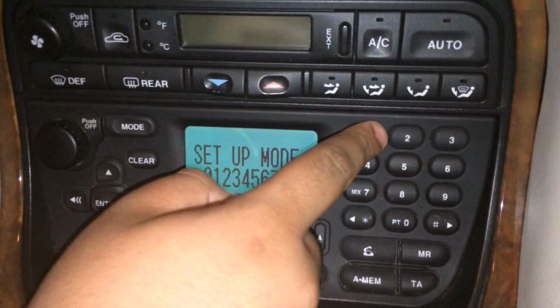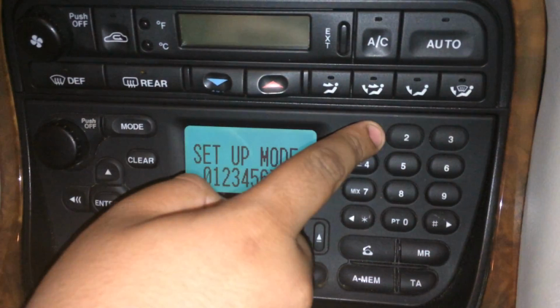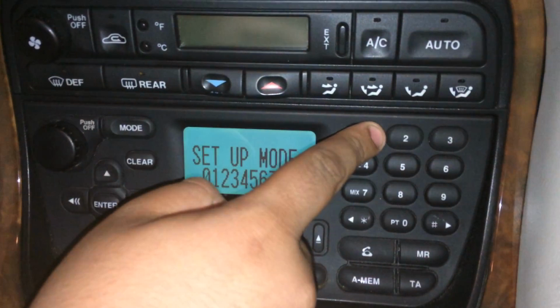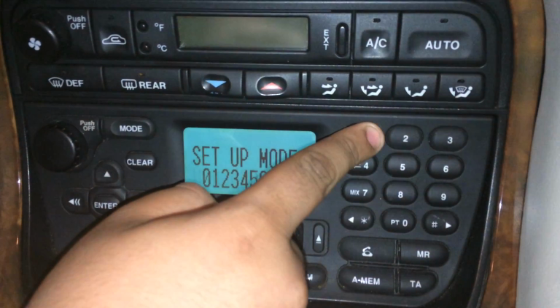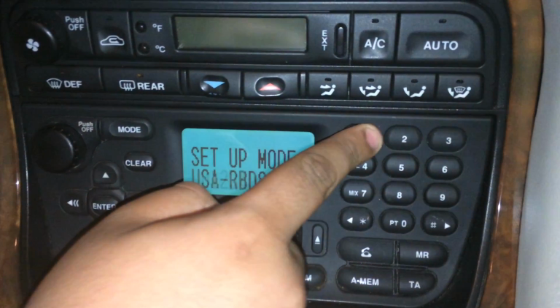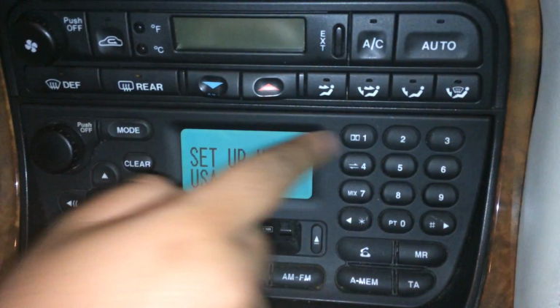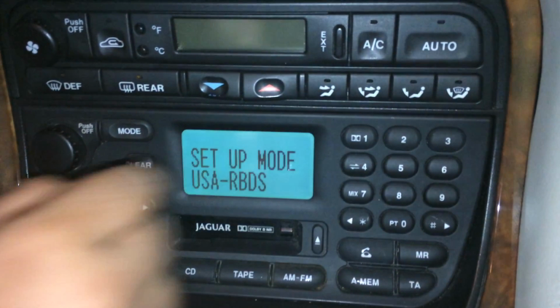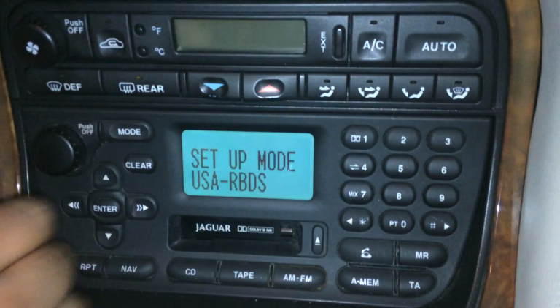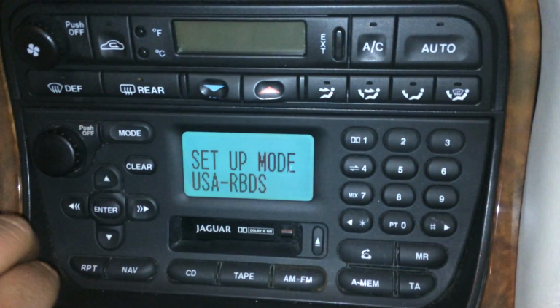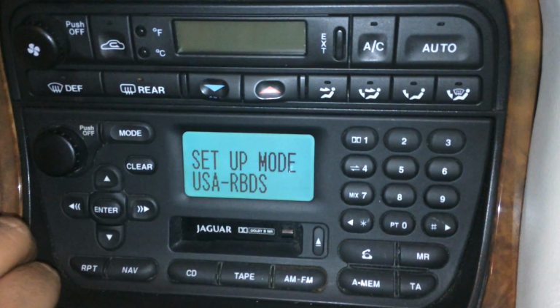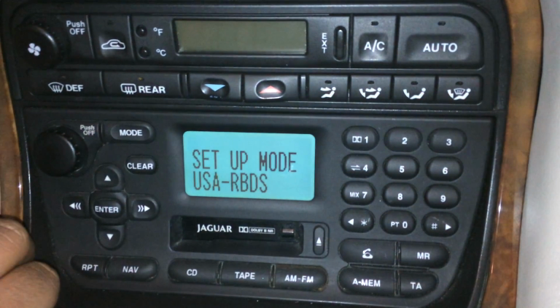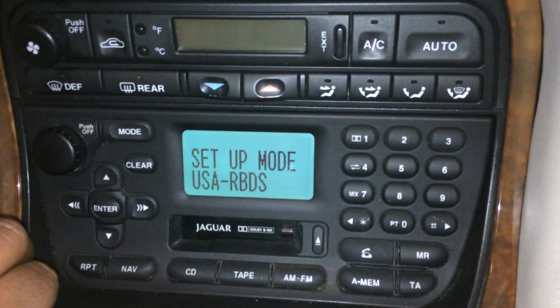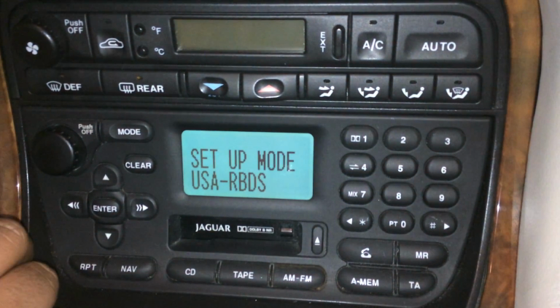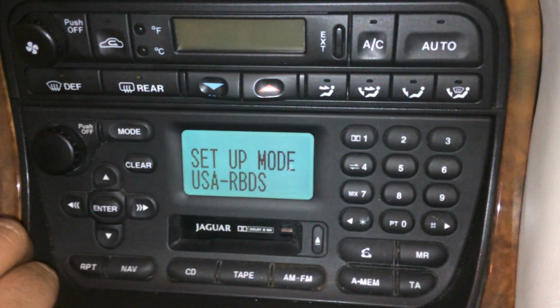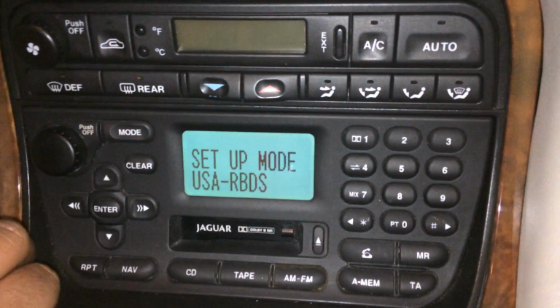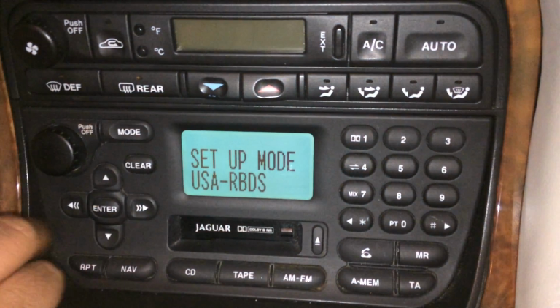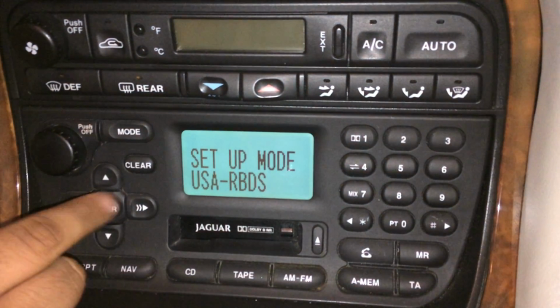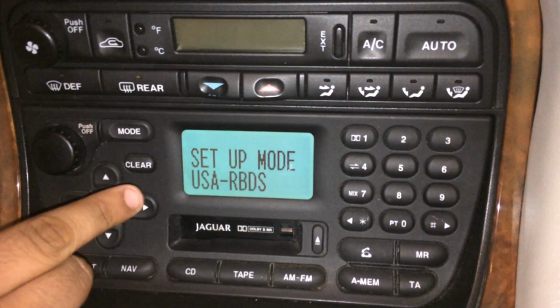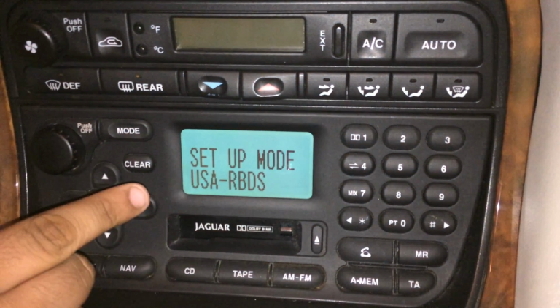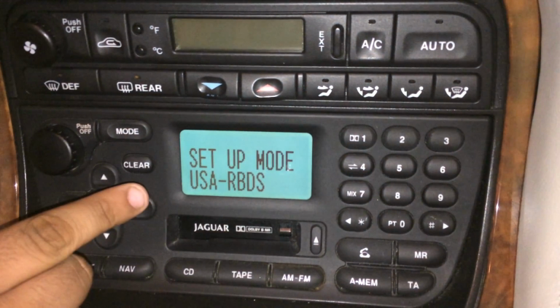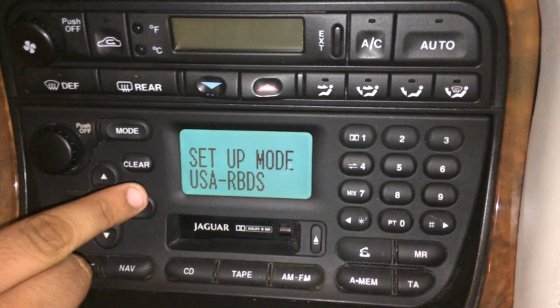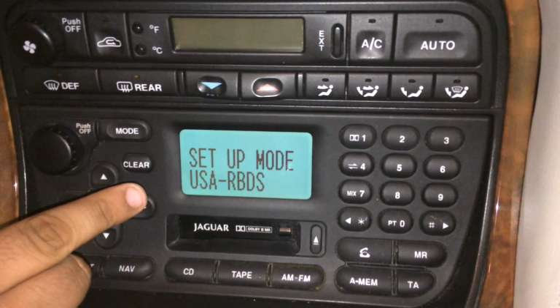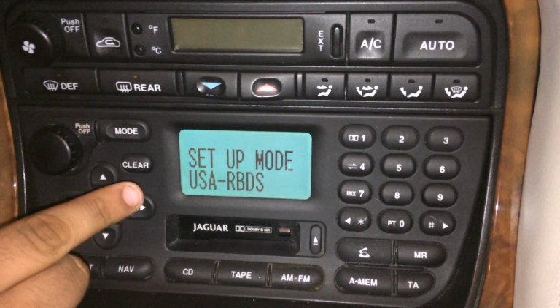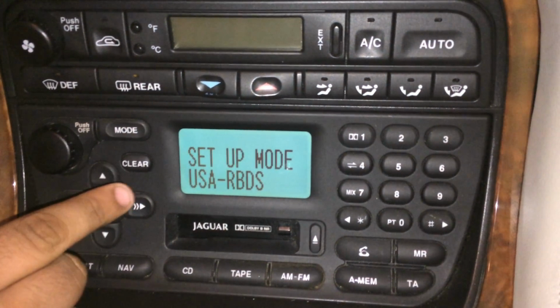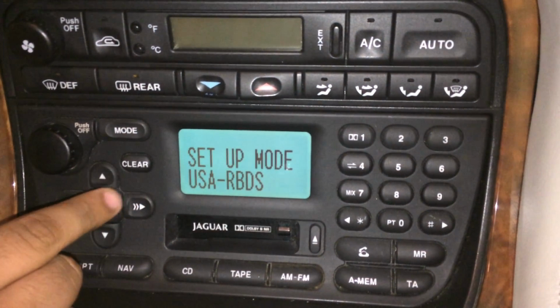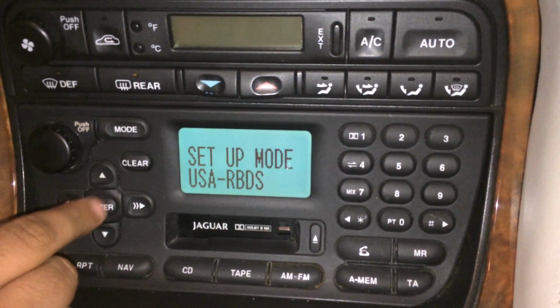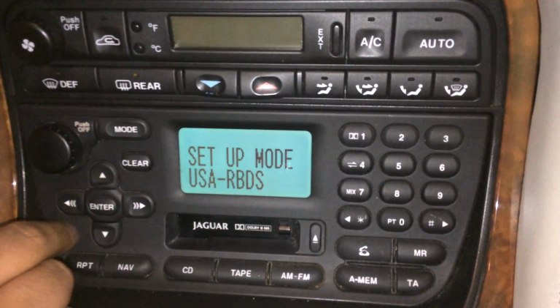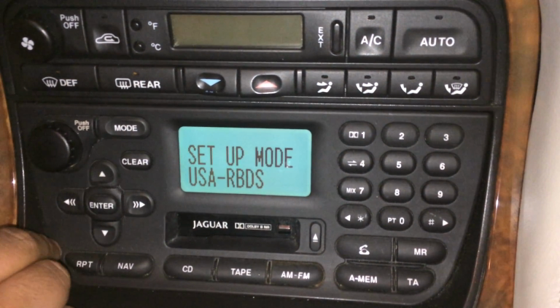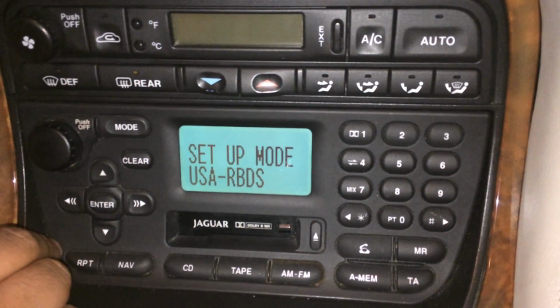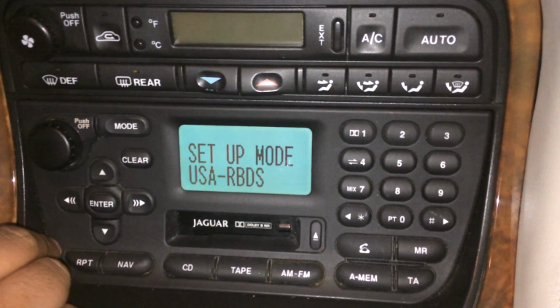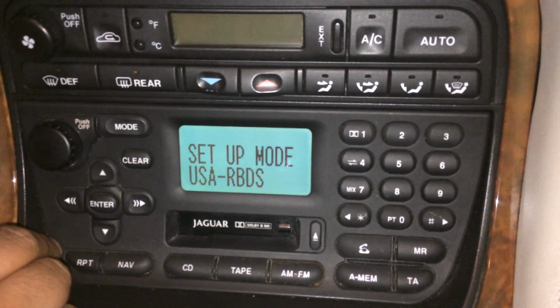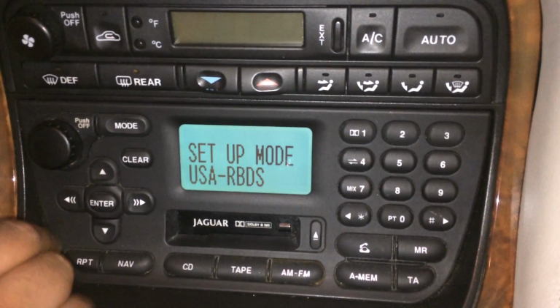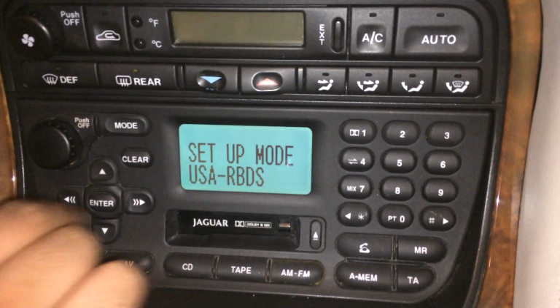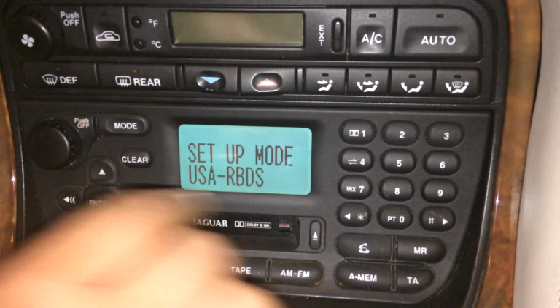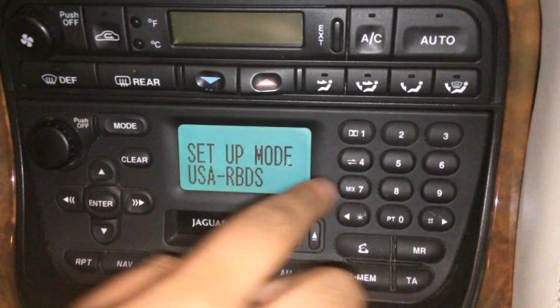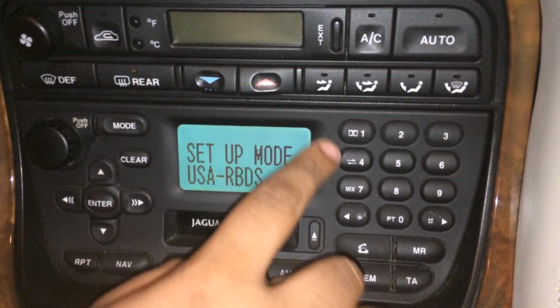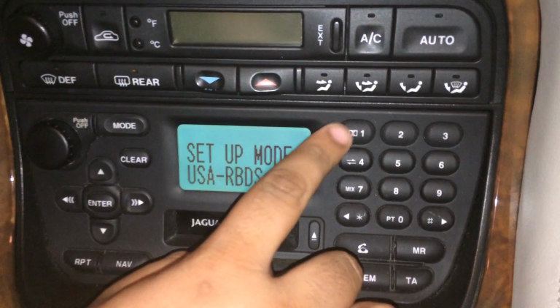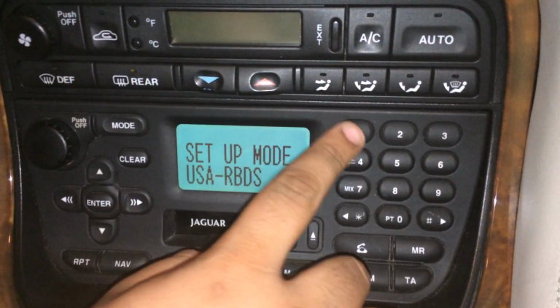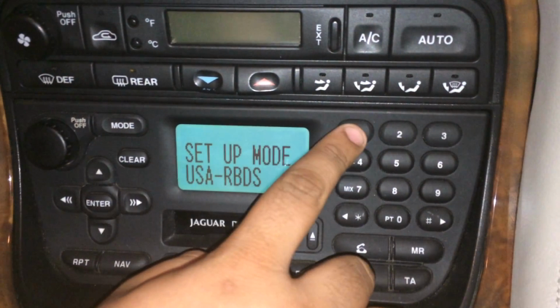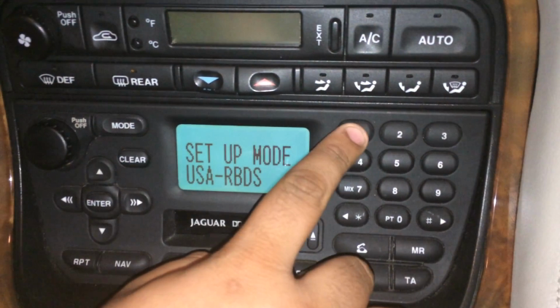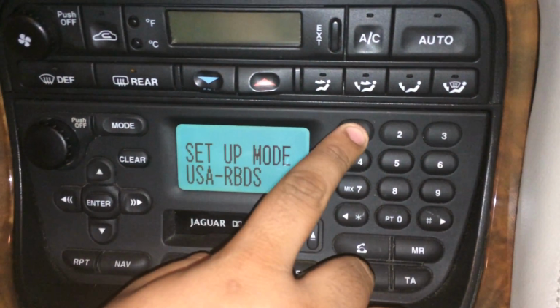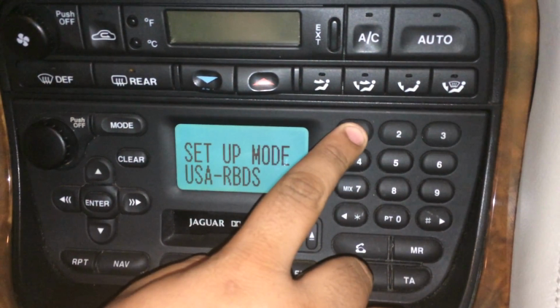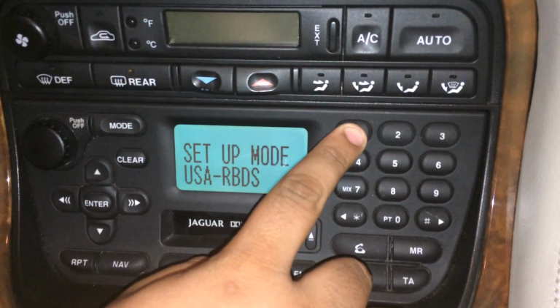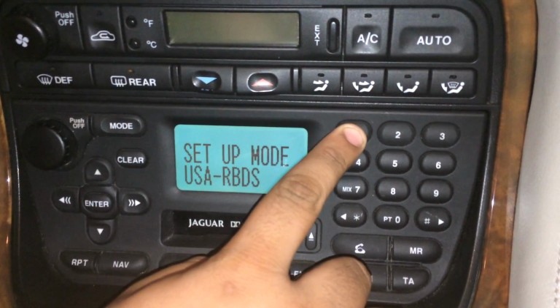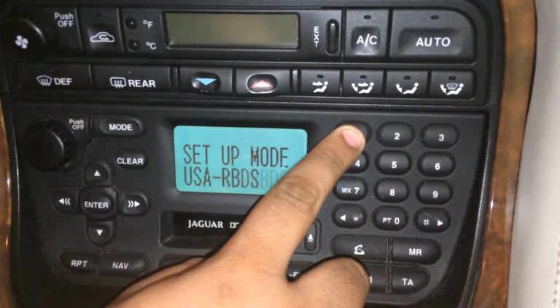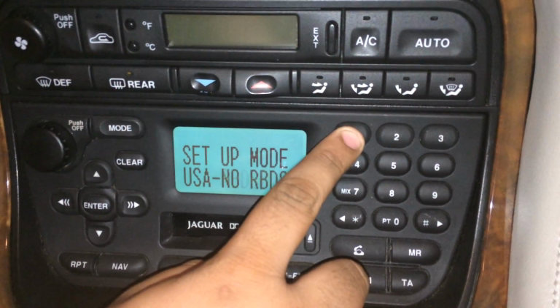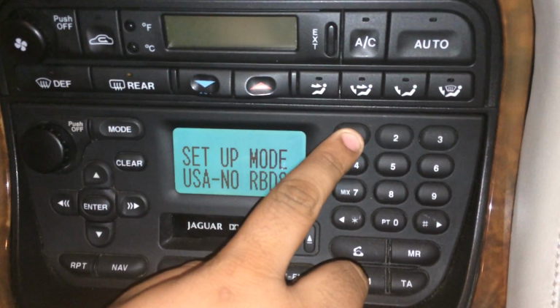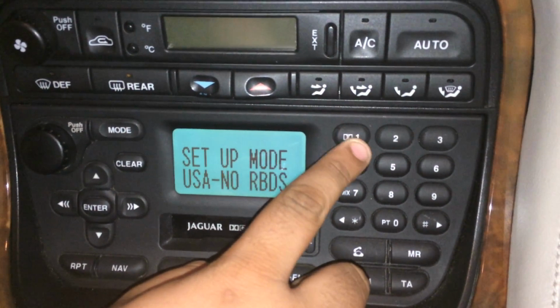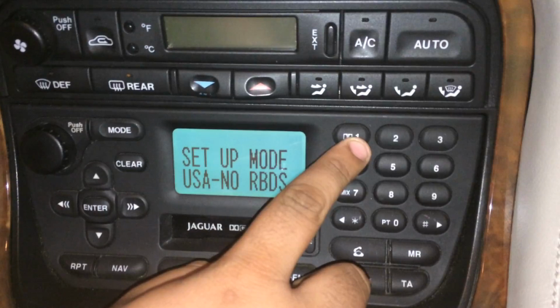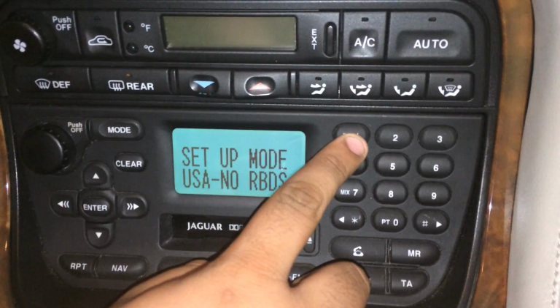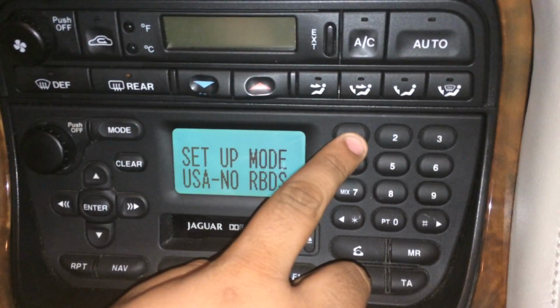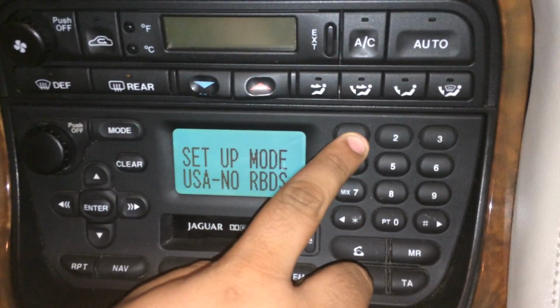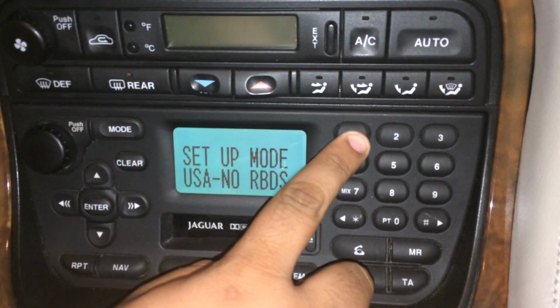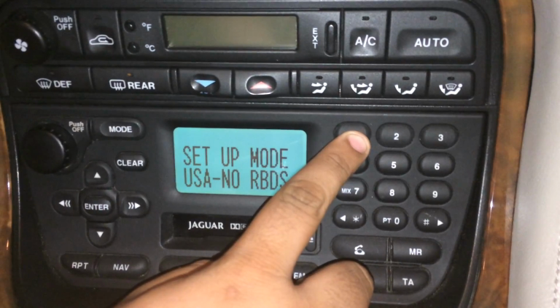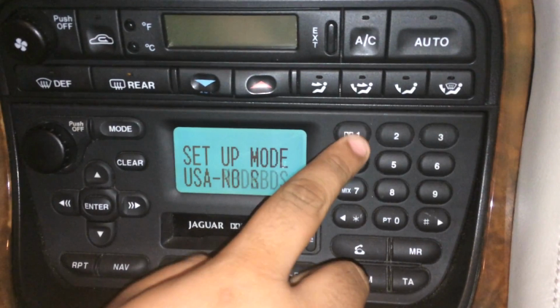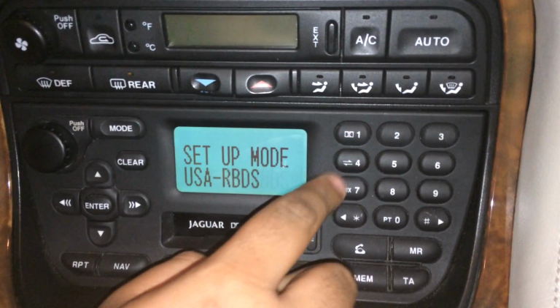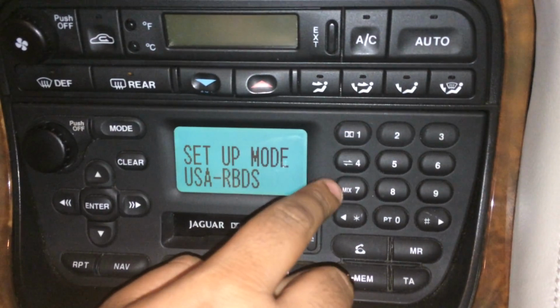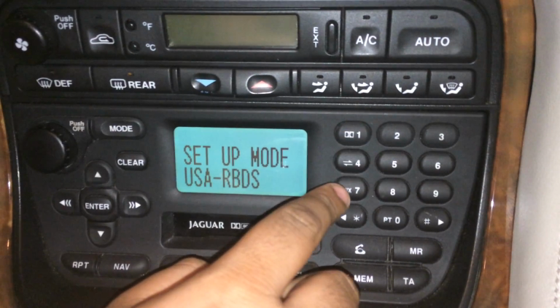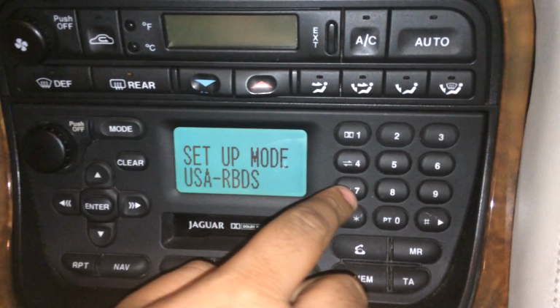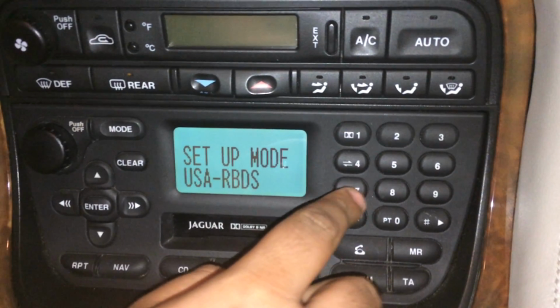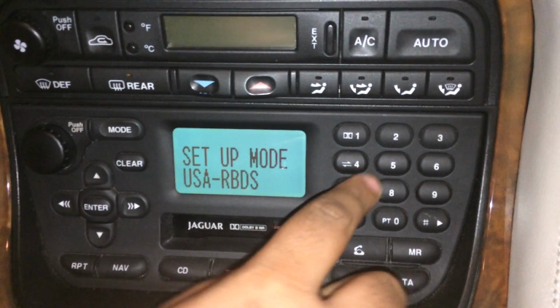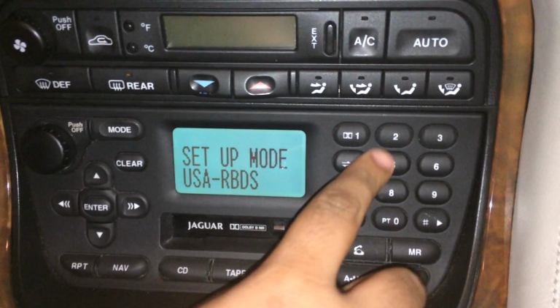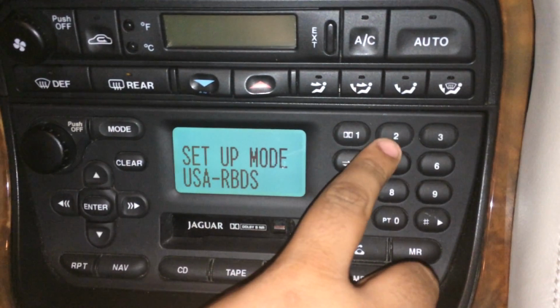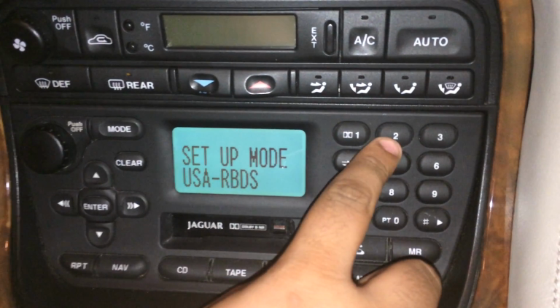Then we're going to start in each one. The first is the USA RBDS — you can turn it on or off.